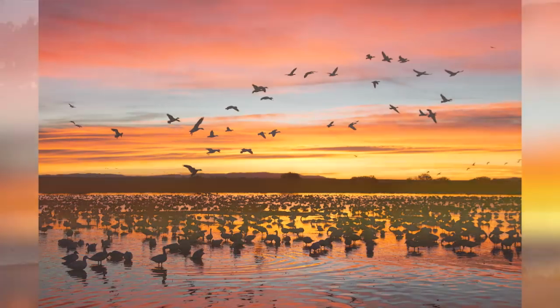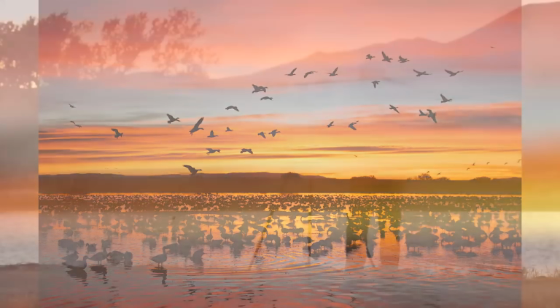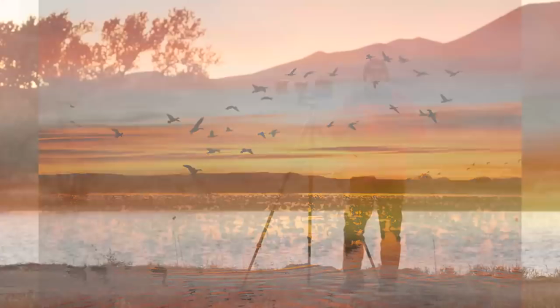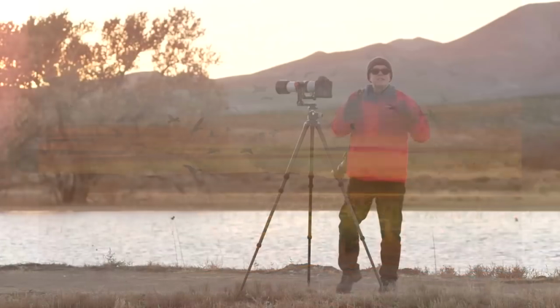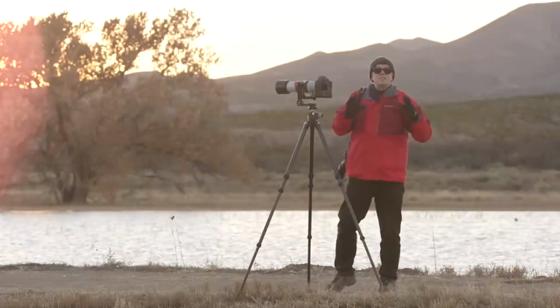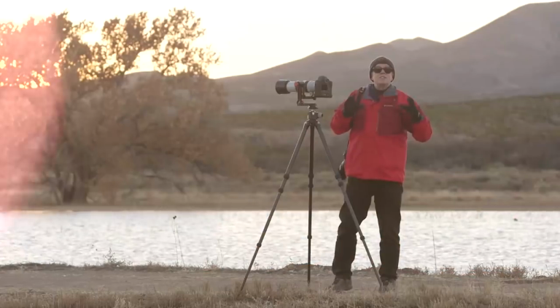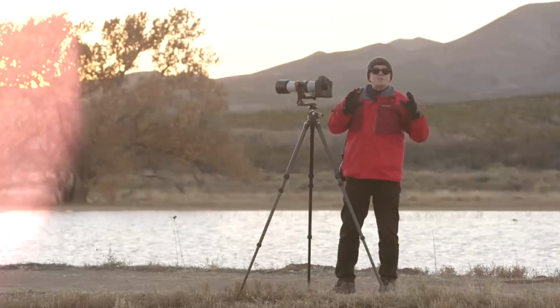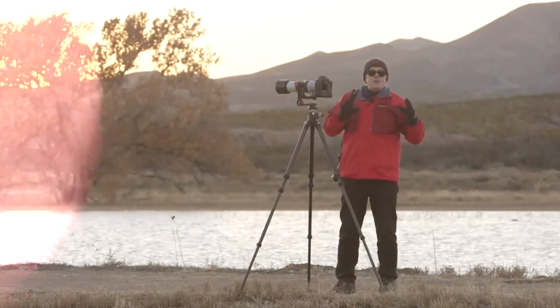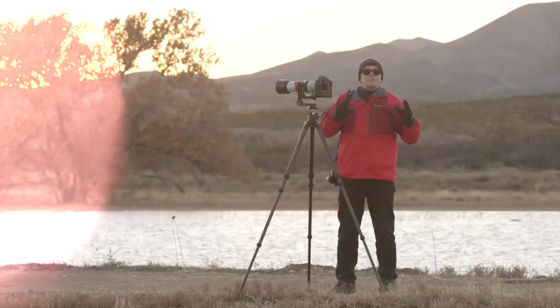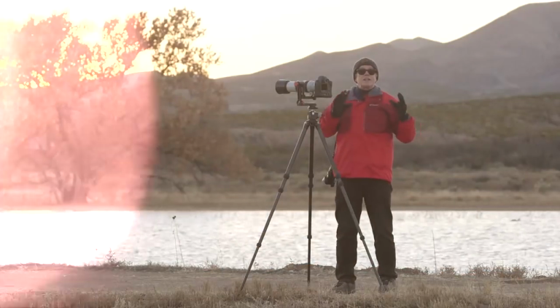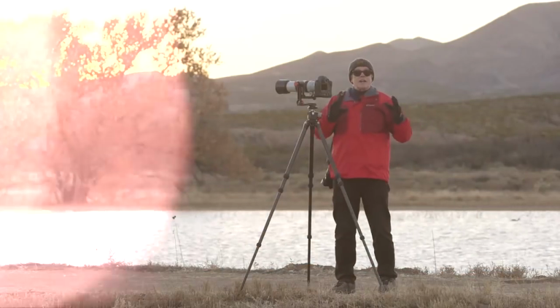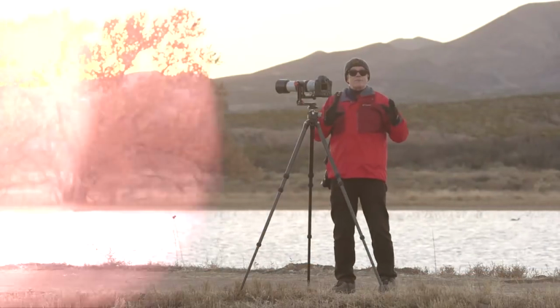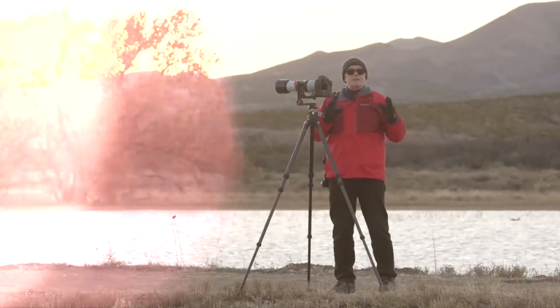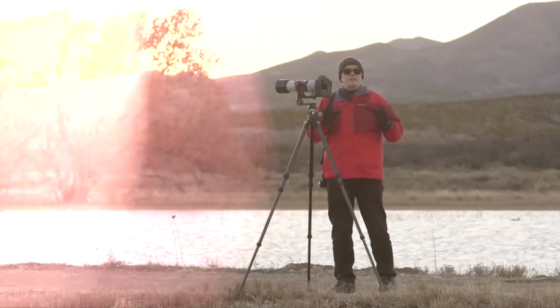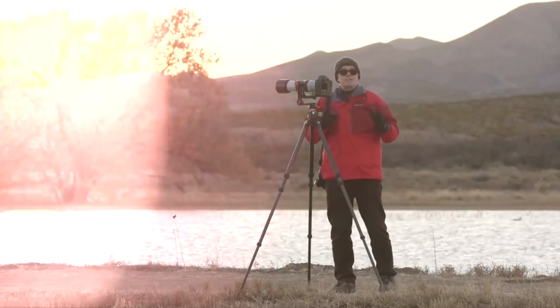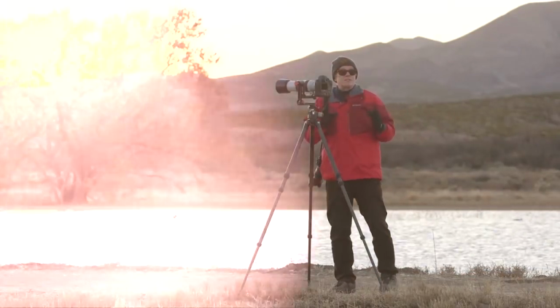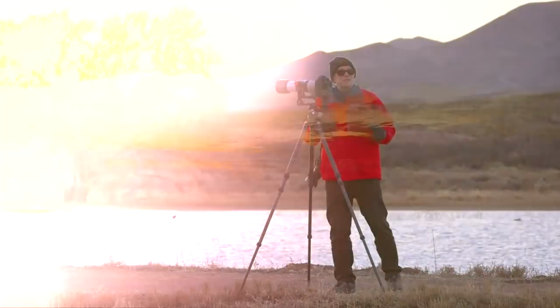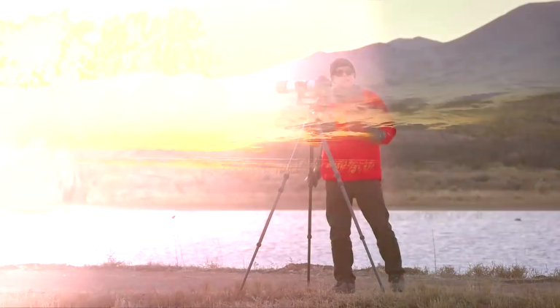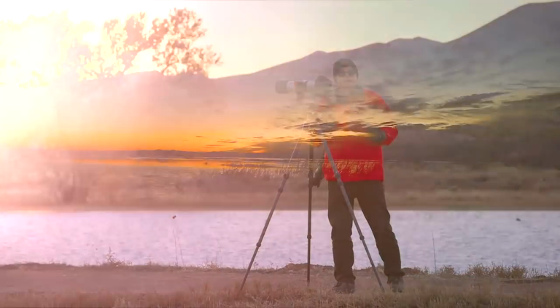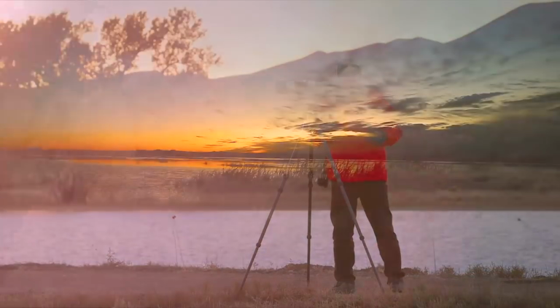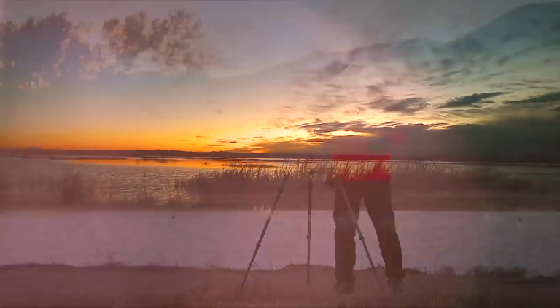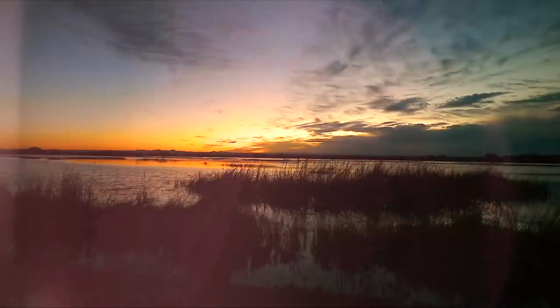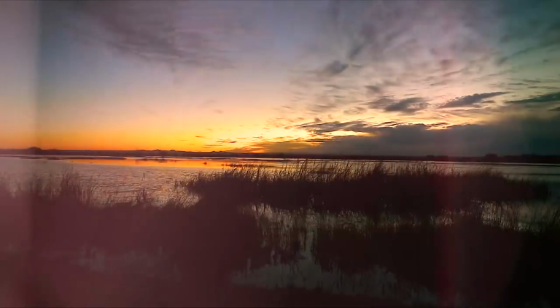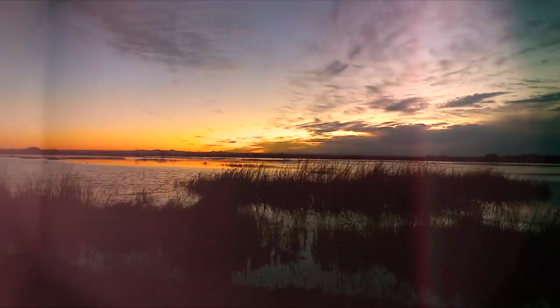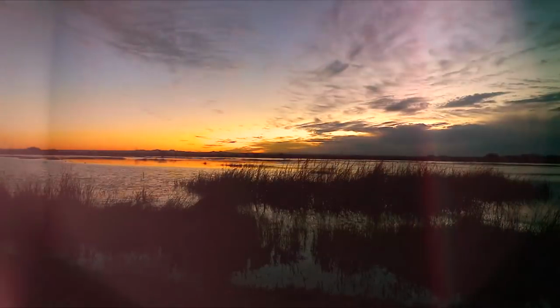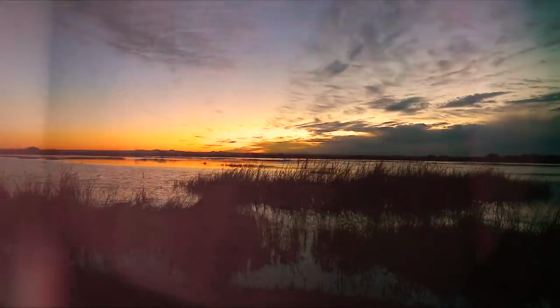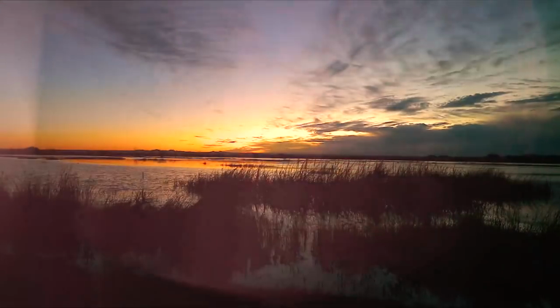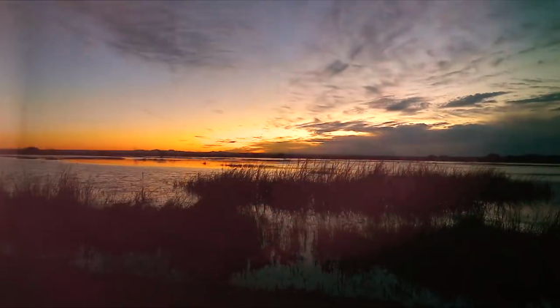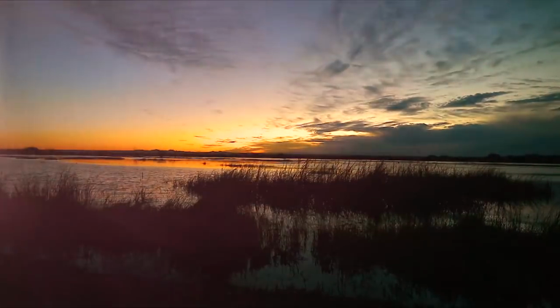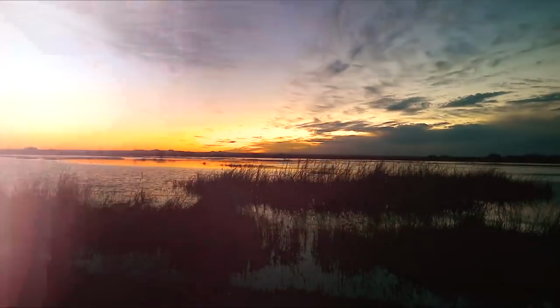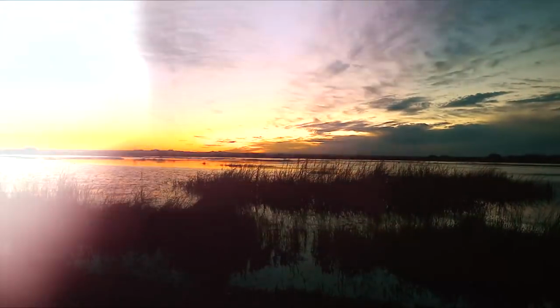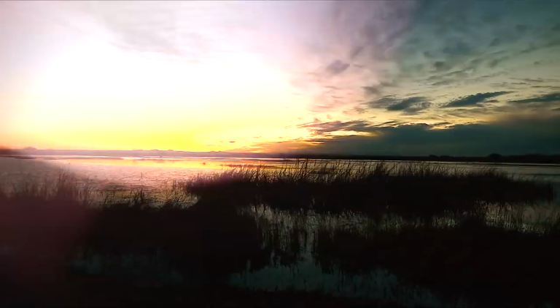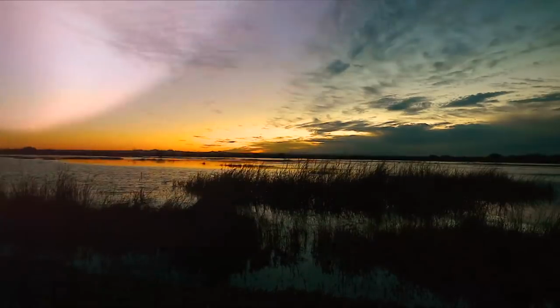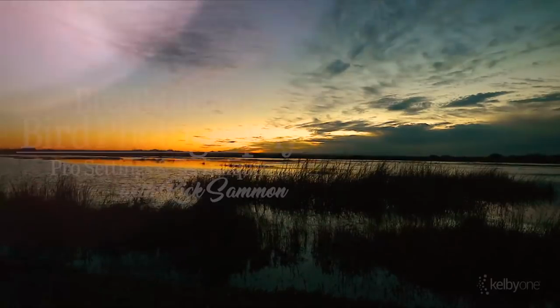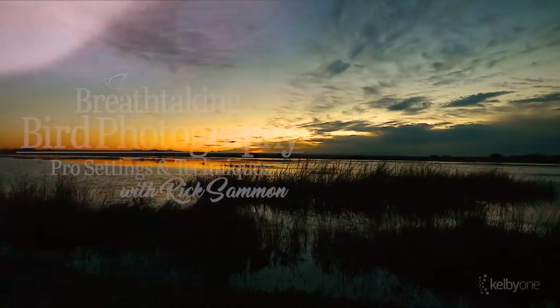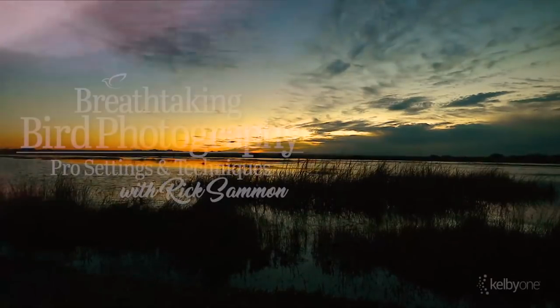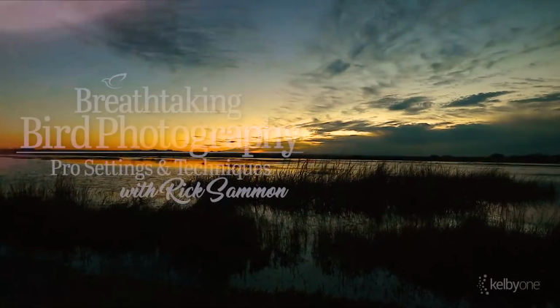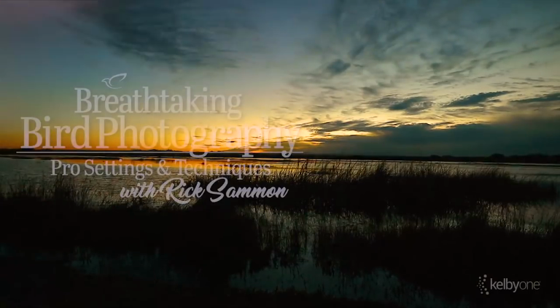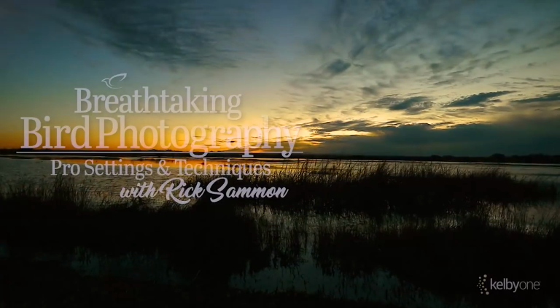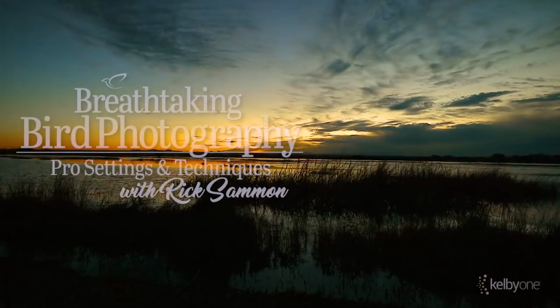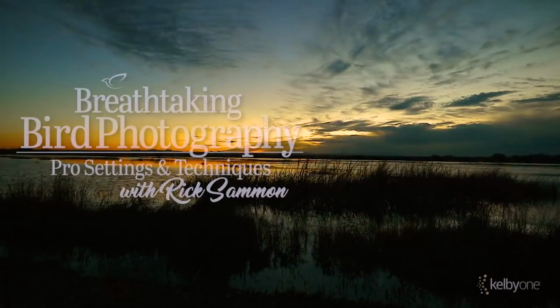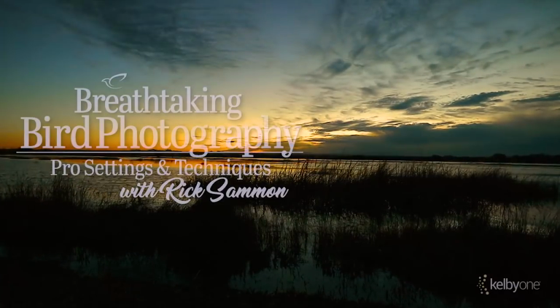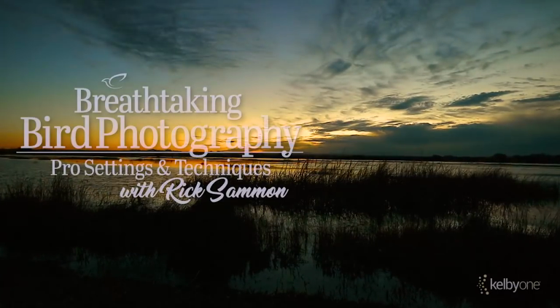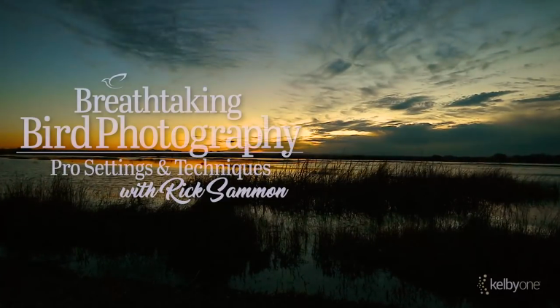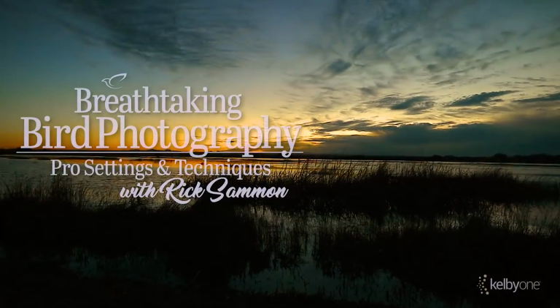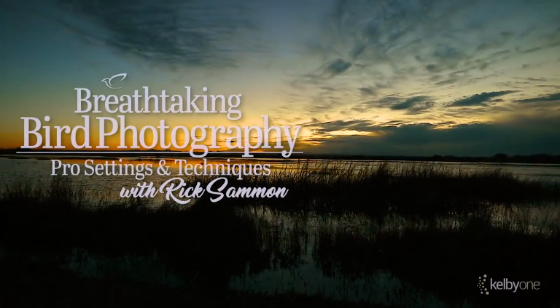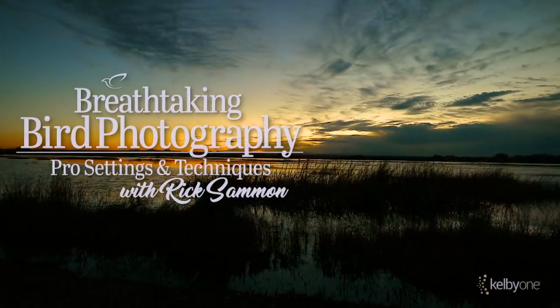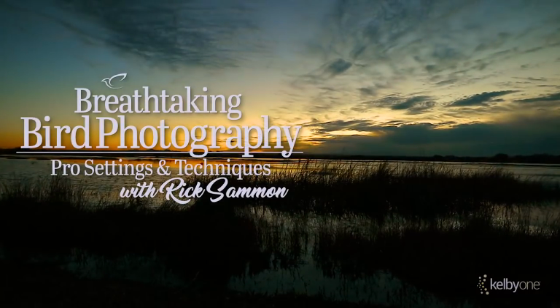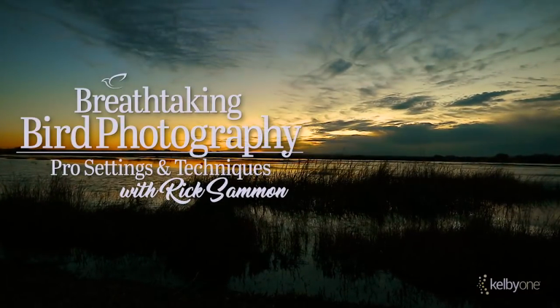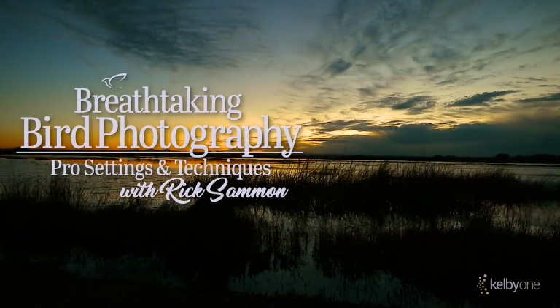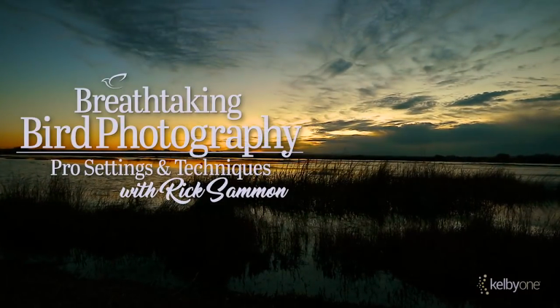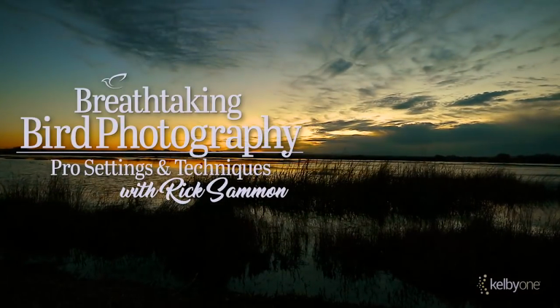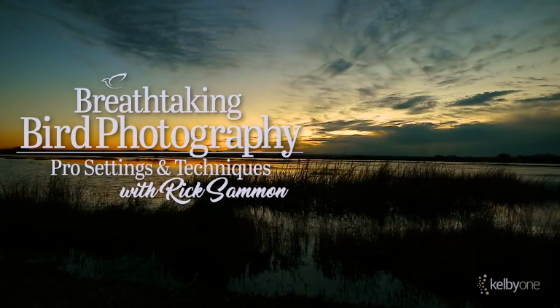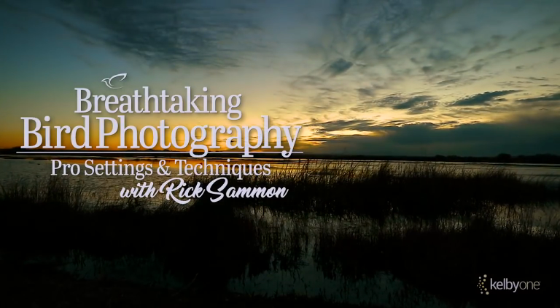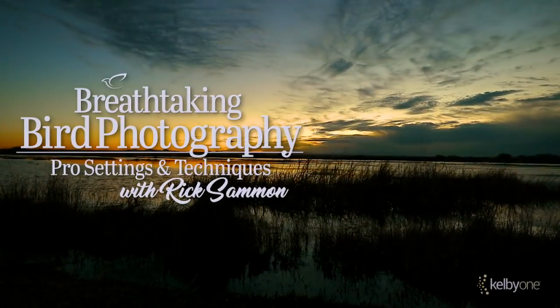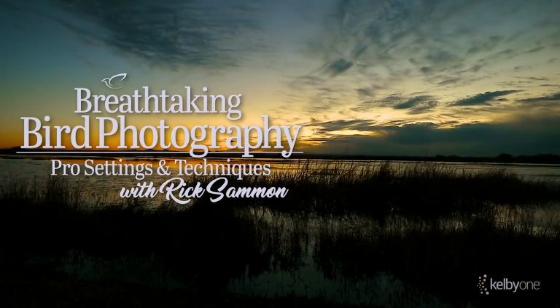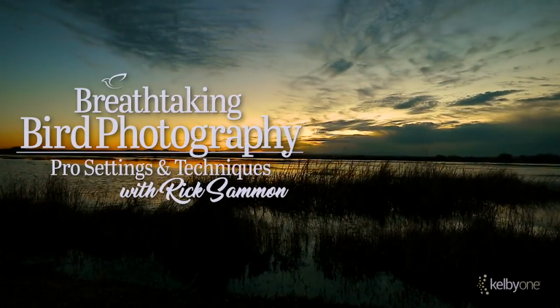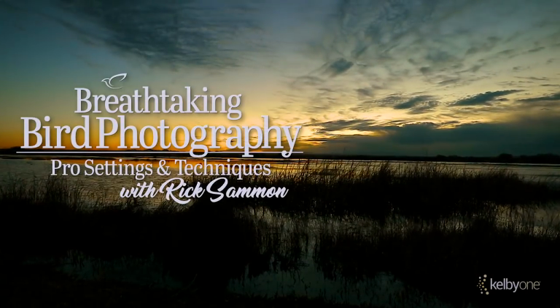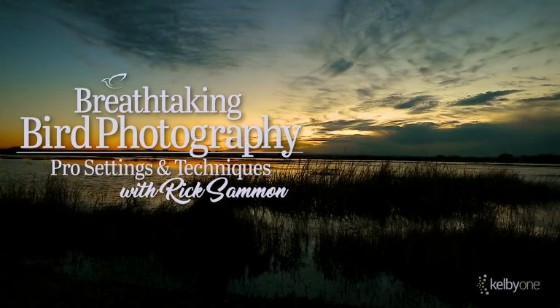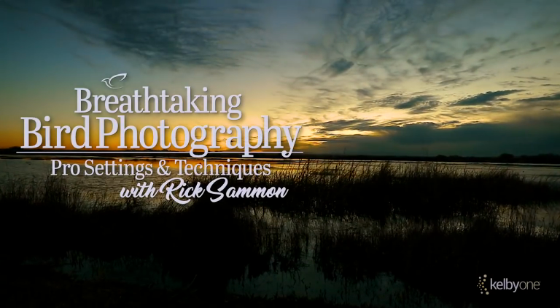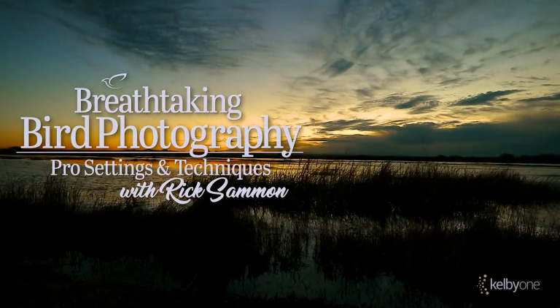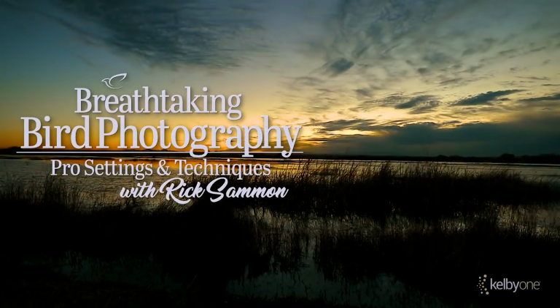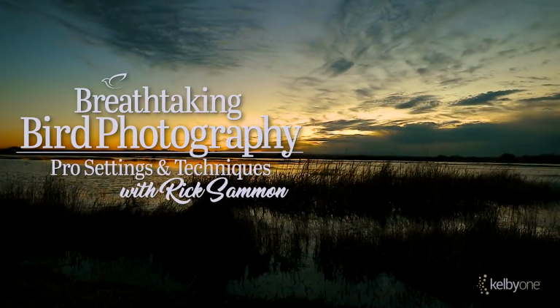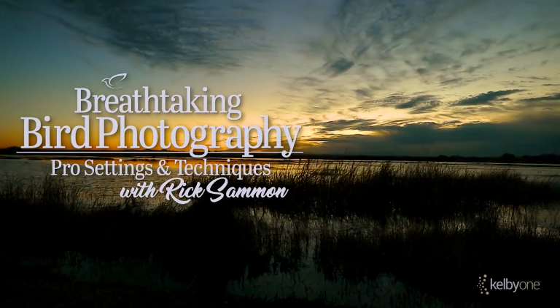This is a very comprehensive class. So if you want to learn a lot about bird photography, check out my class only on kelbyone.com.